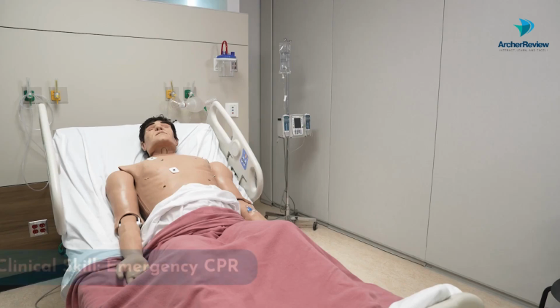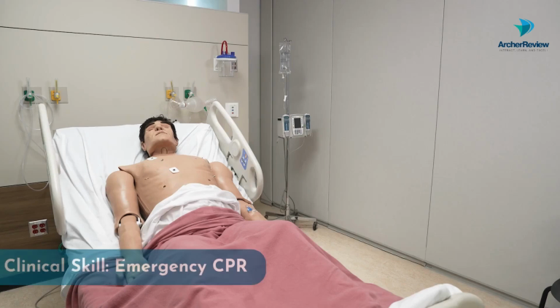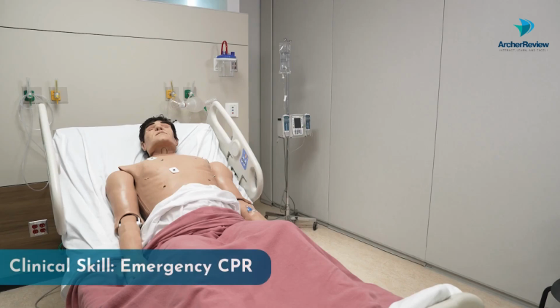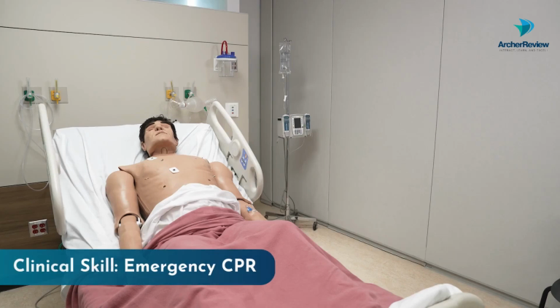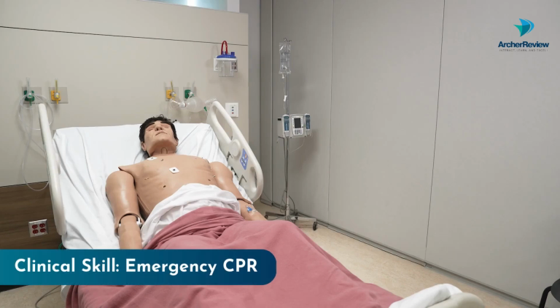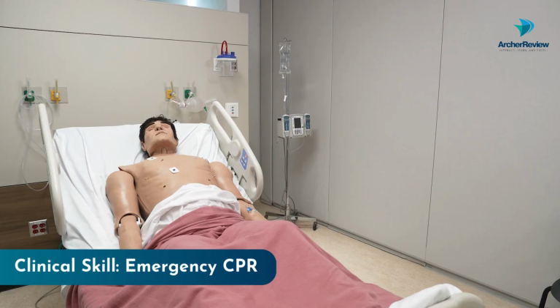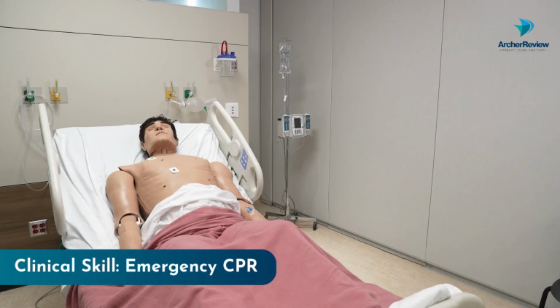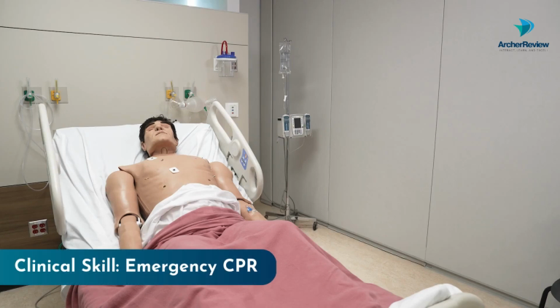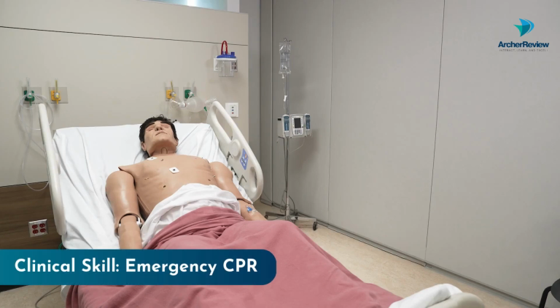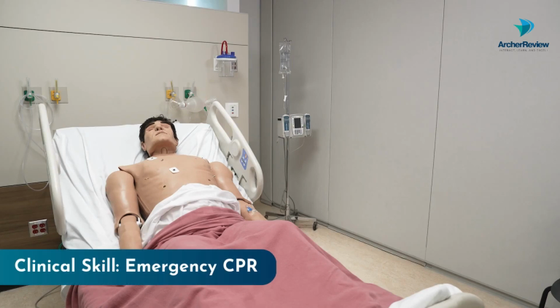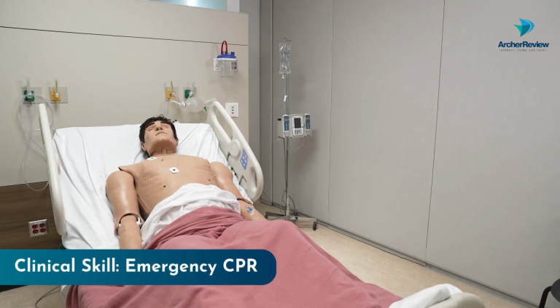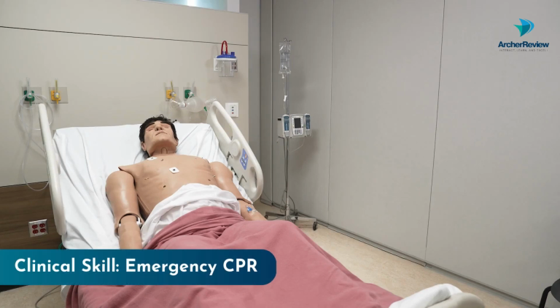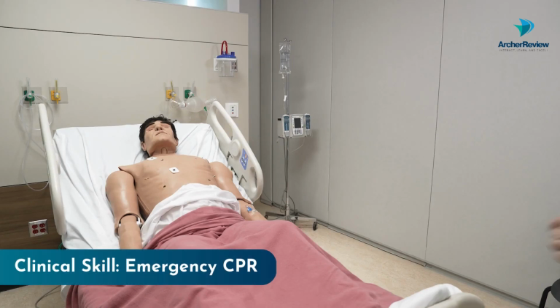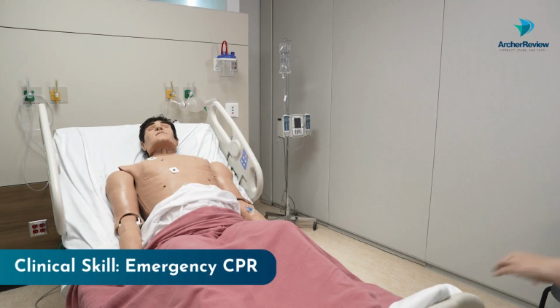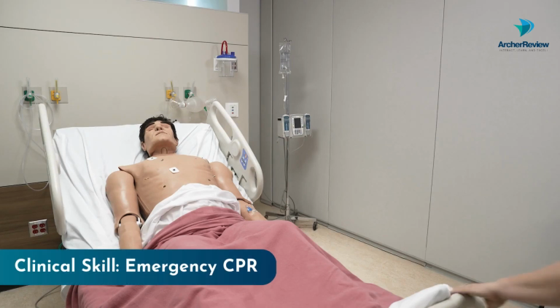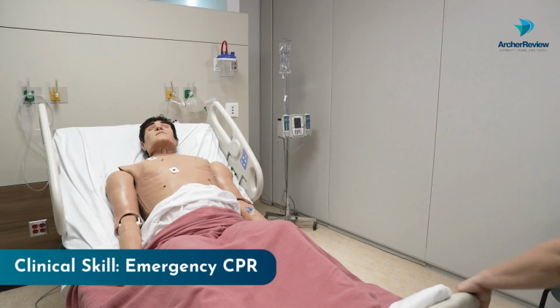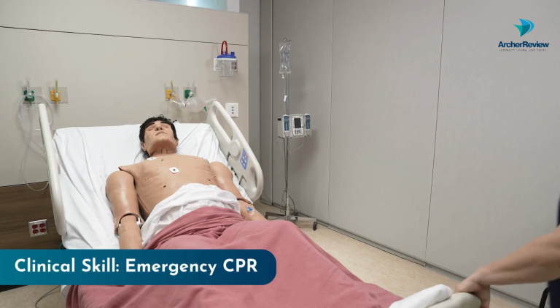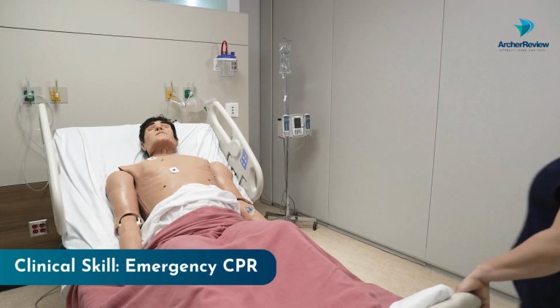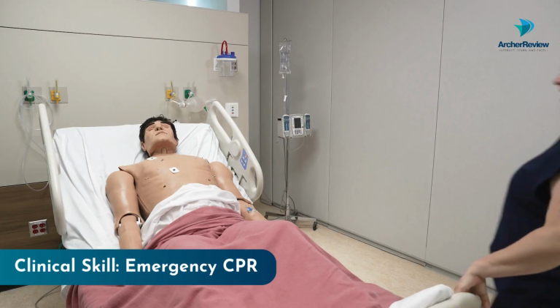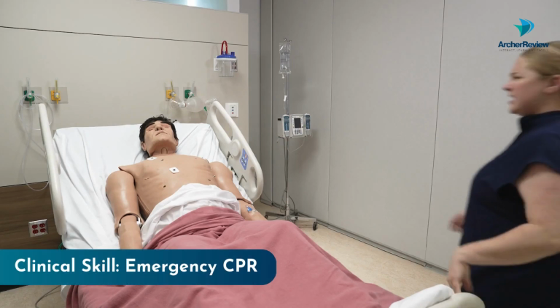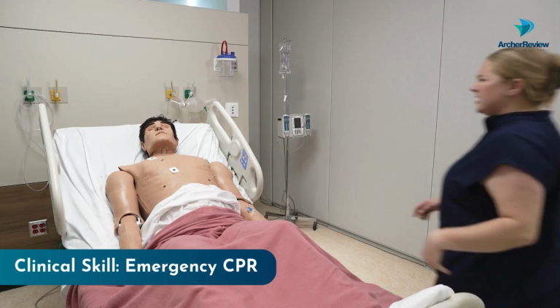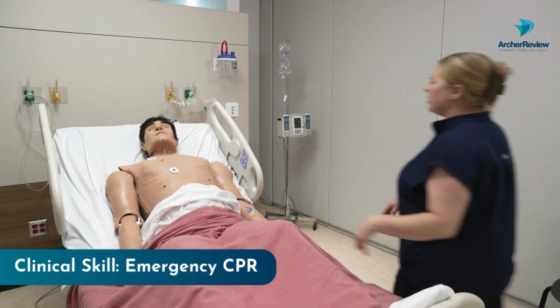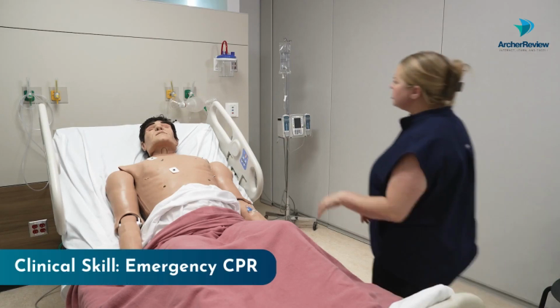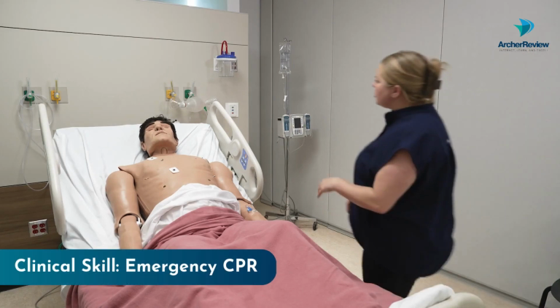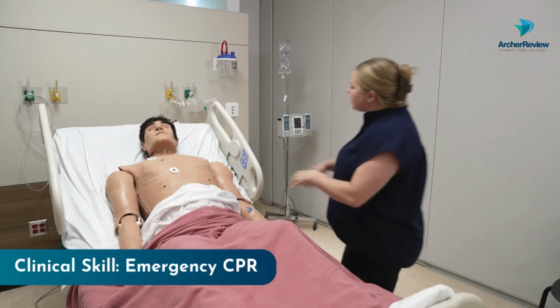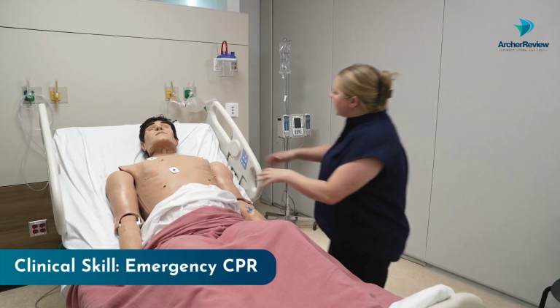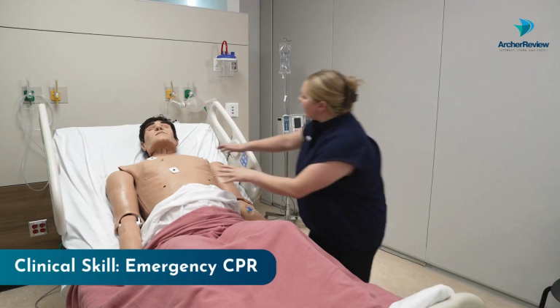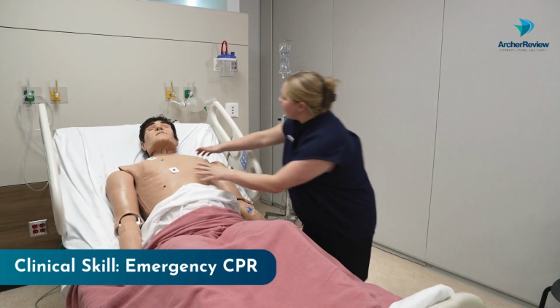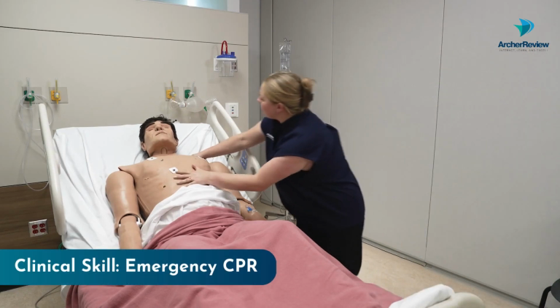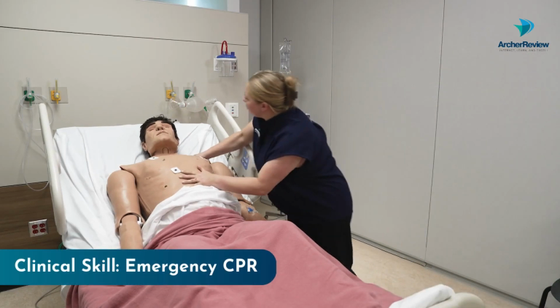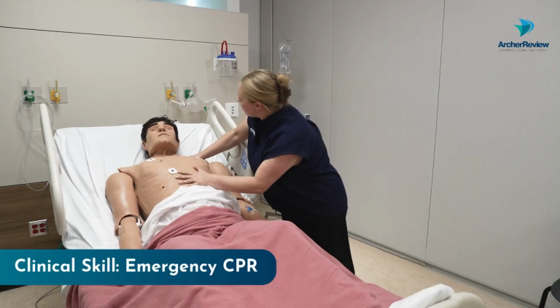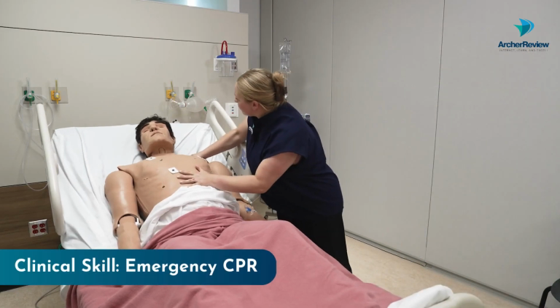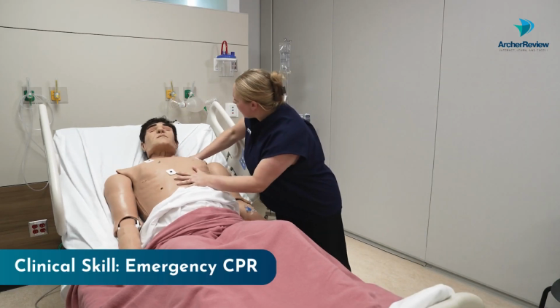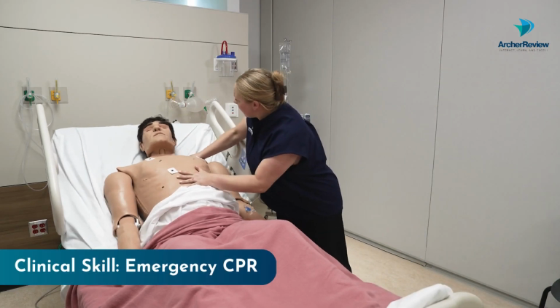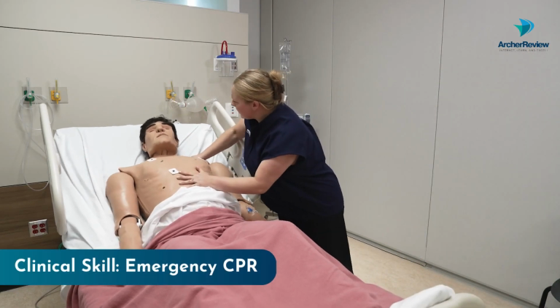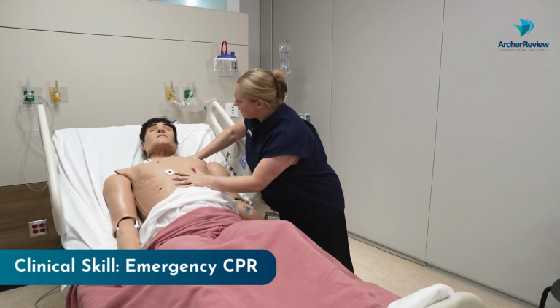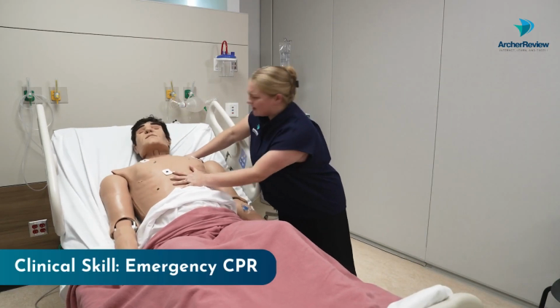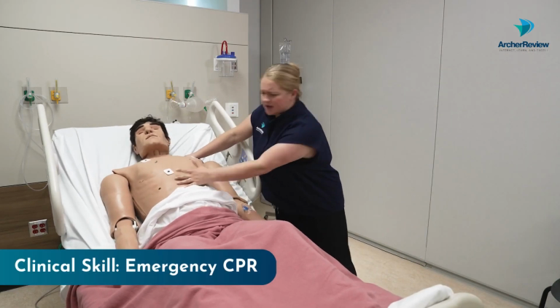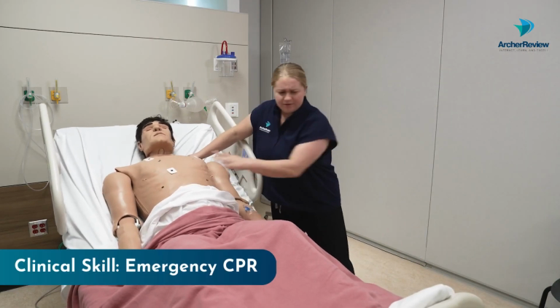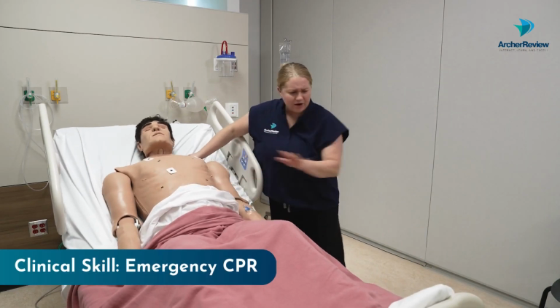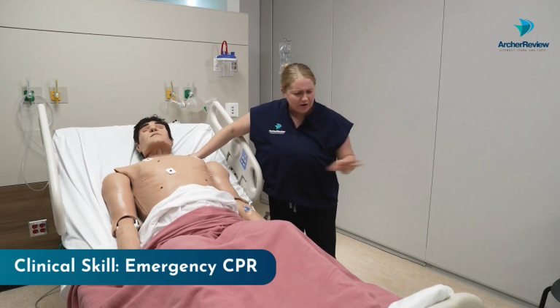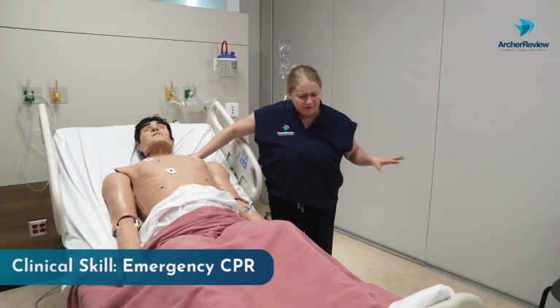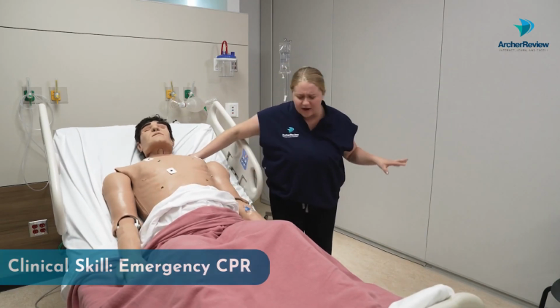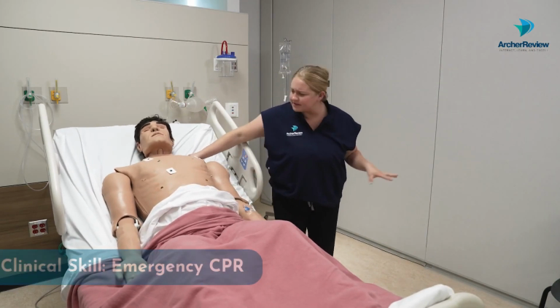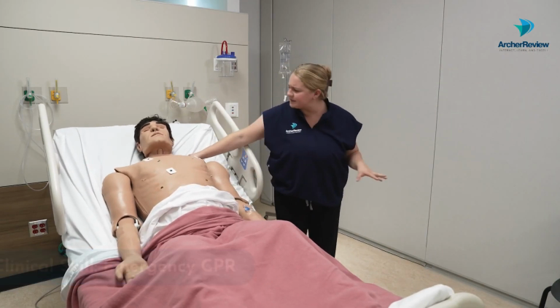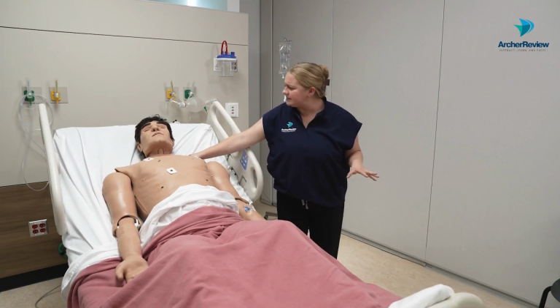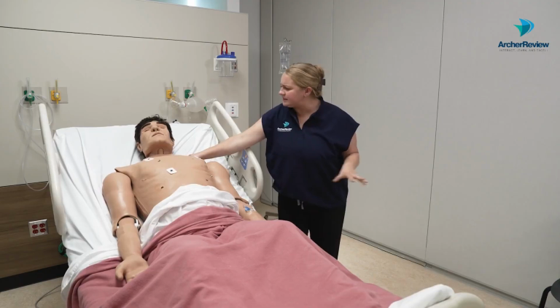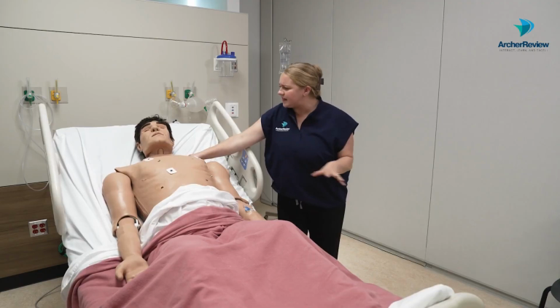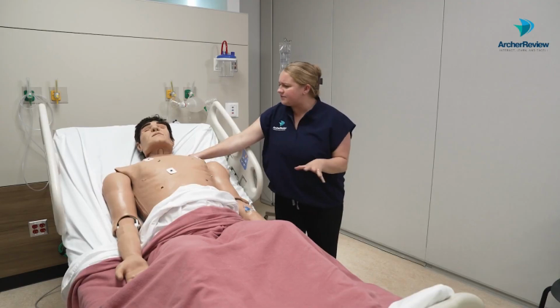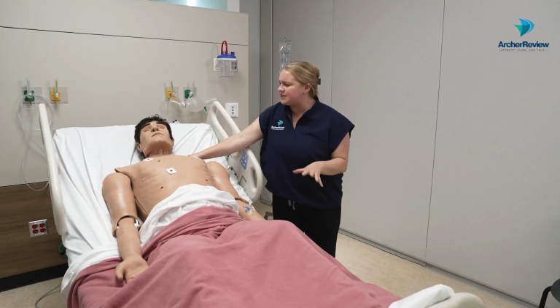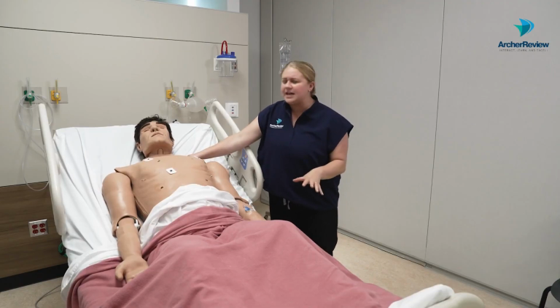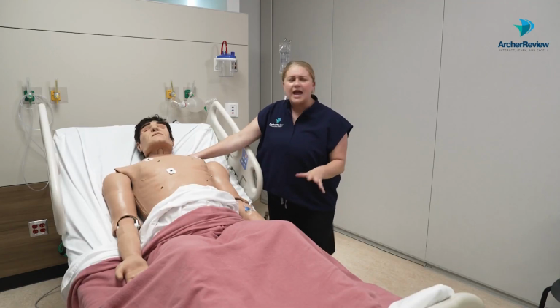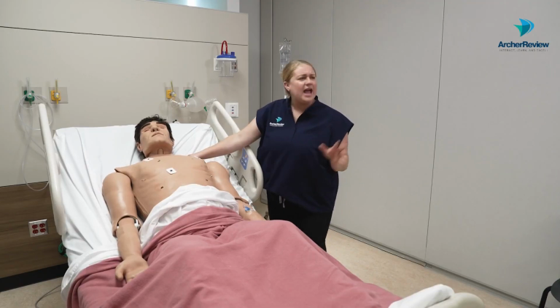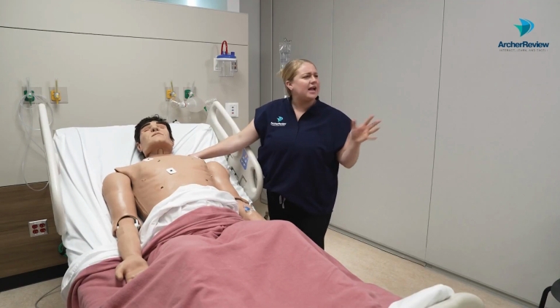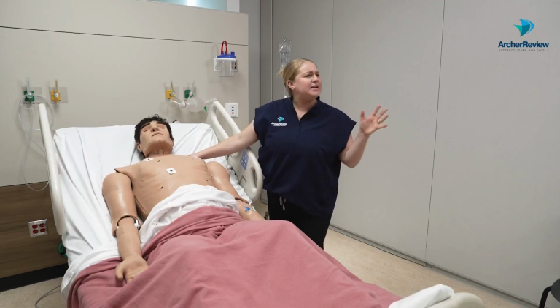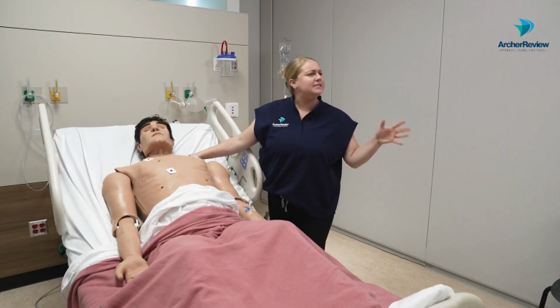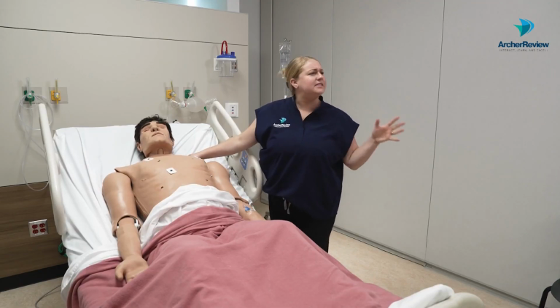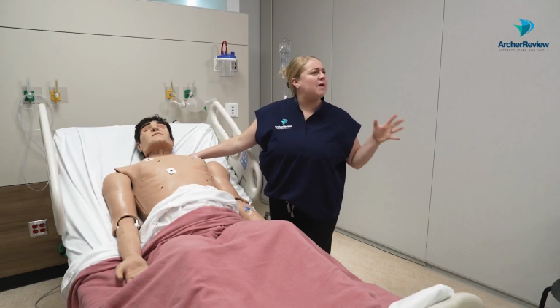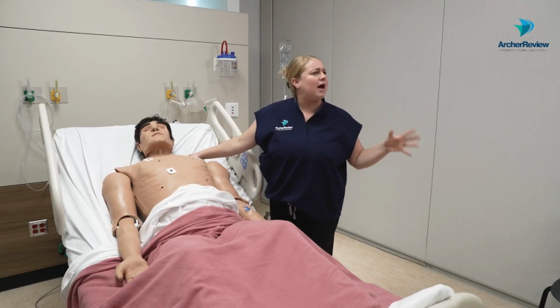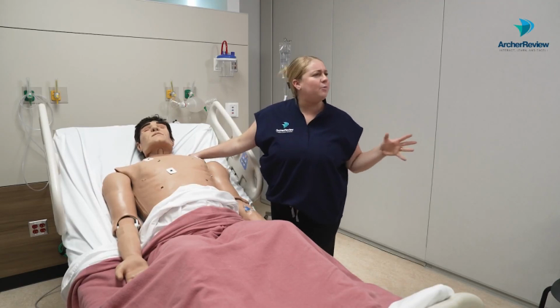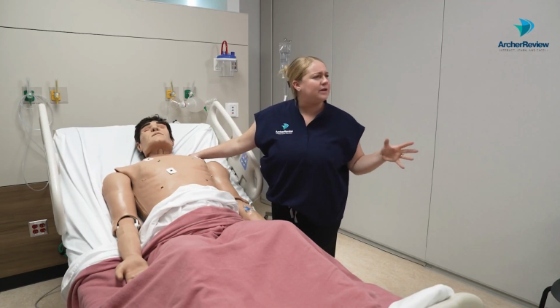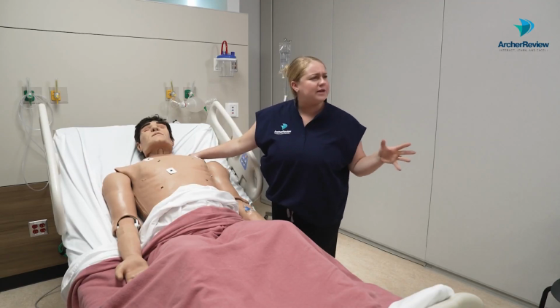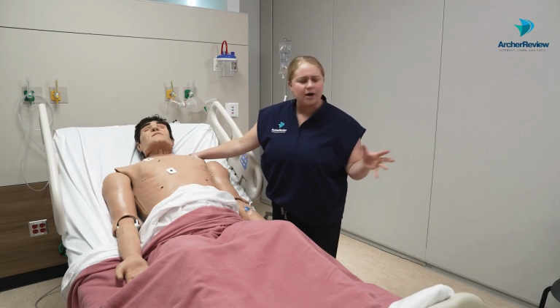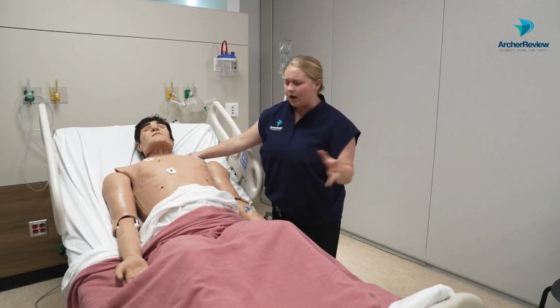Mr. Smith, it's Dr. Taylor. Hey, are you okay? Are you okay? Verifying scene safety. Hey, I need some help in here.